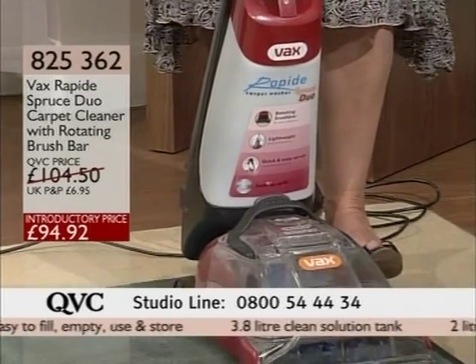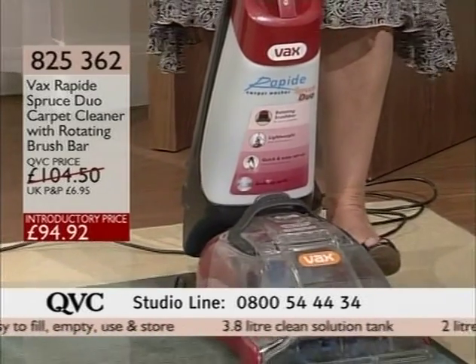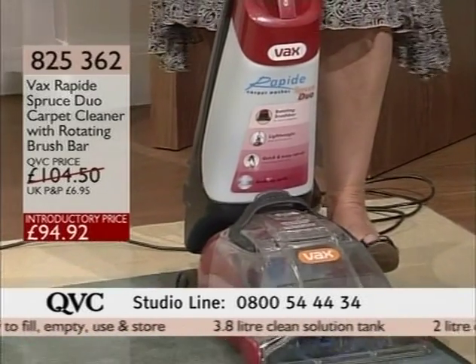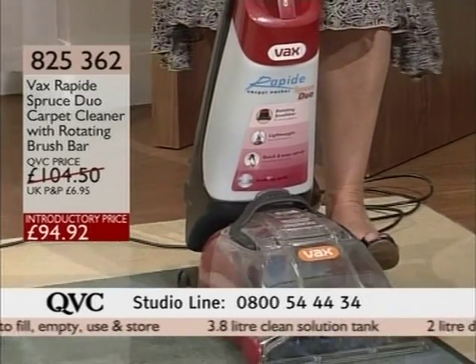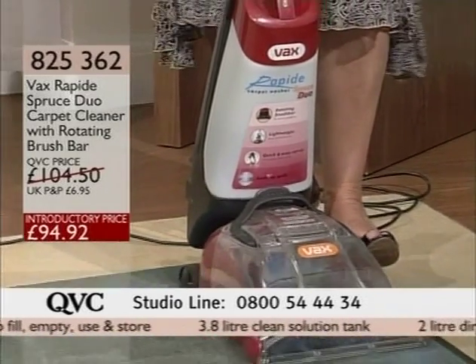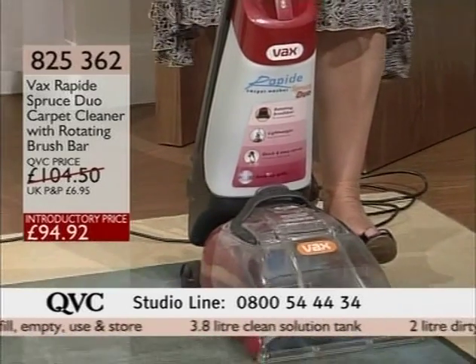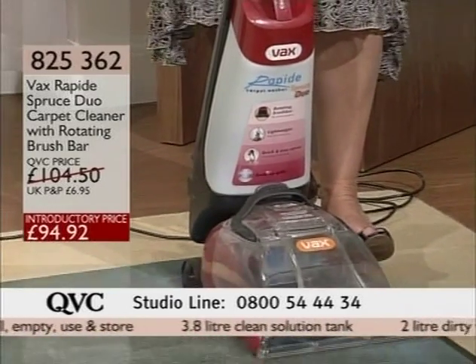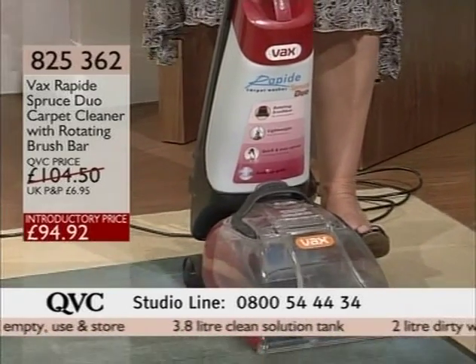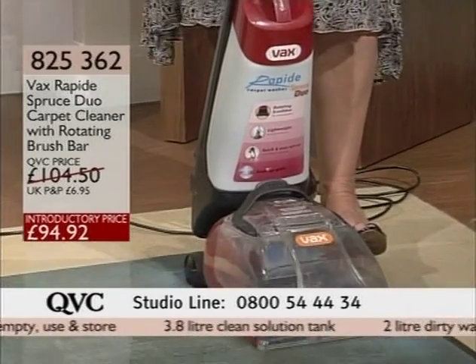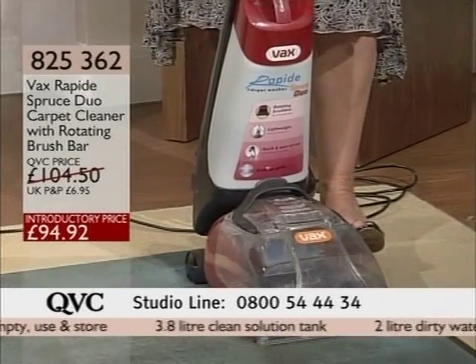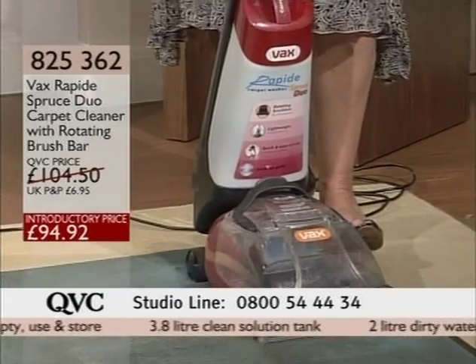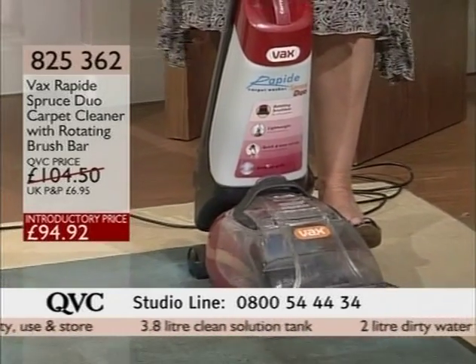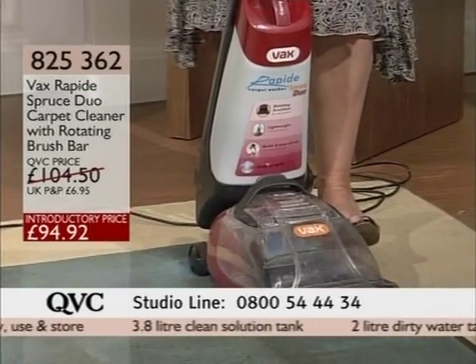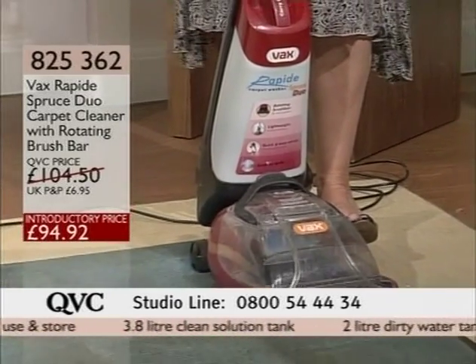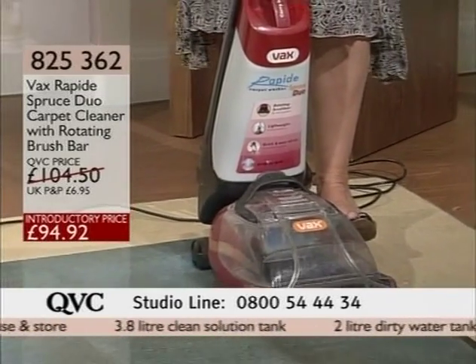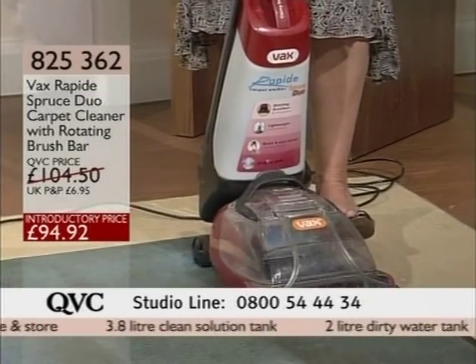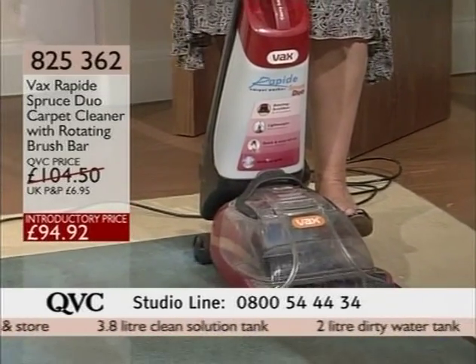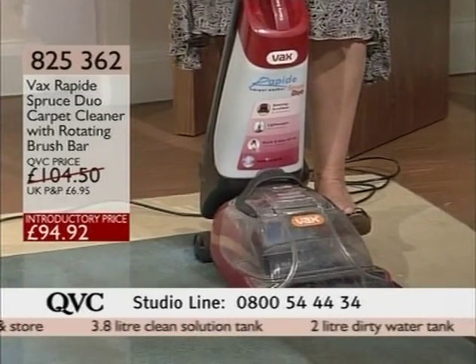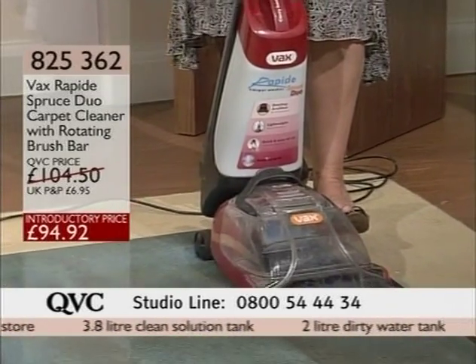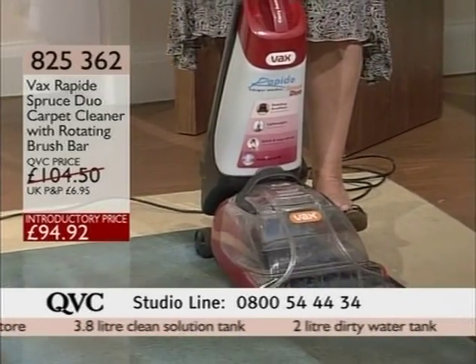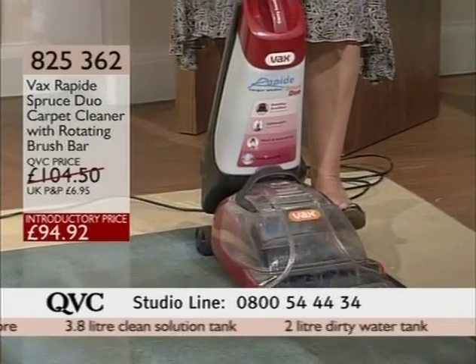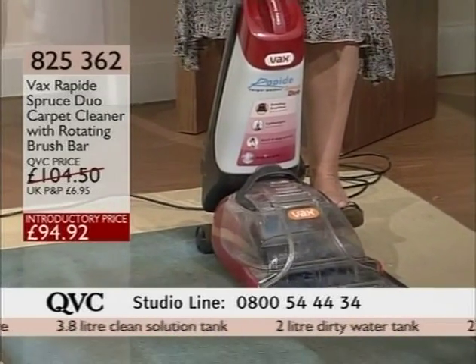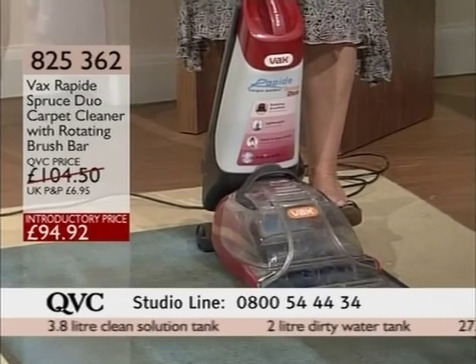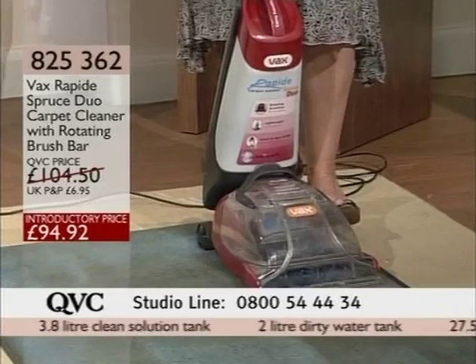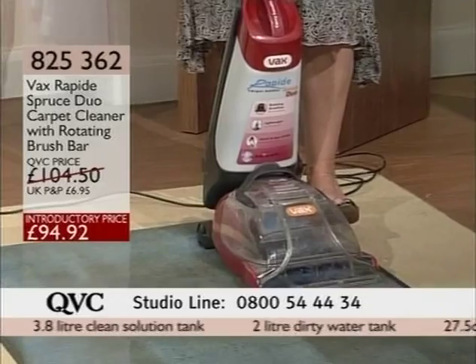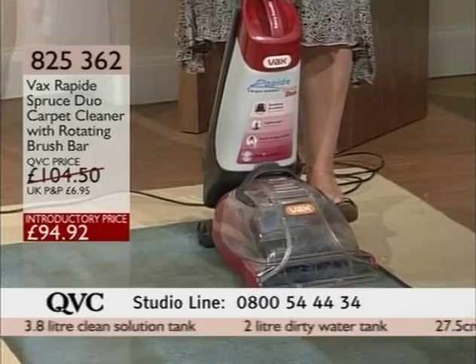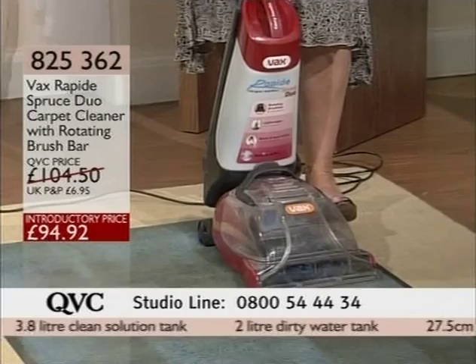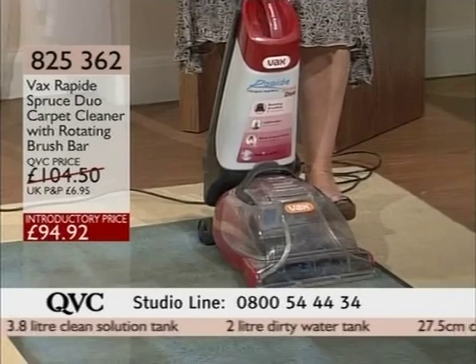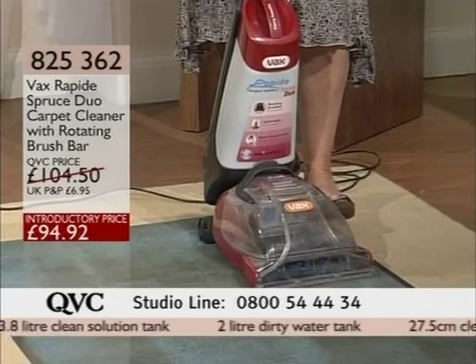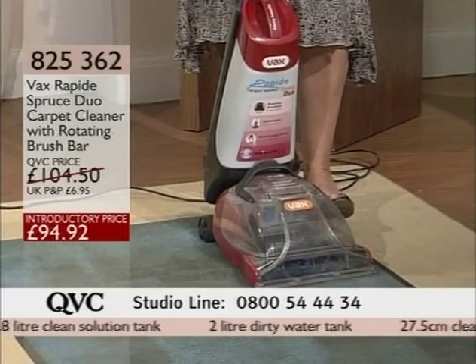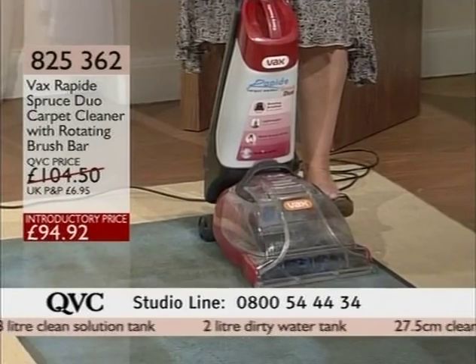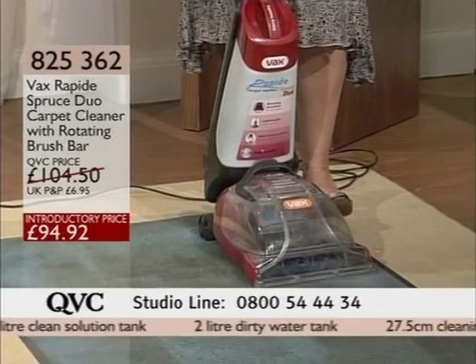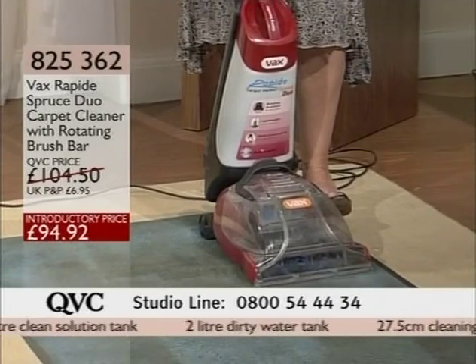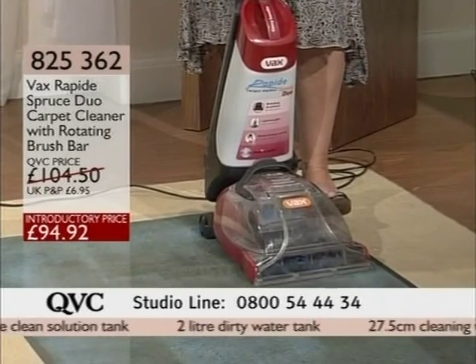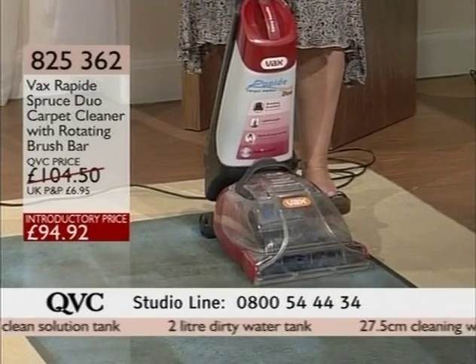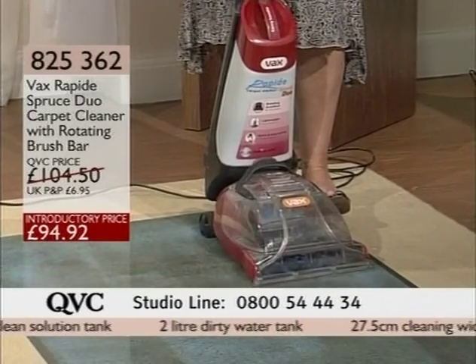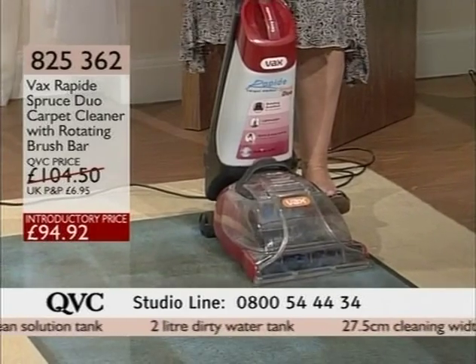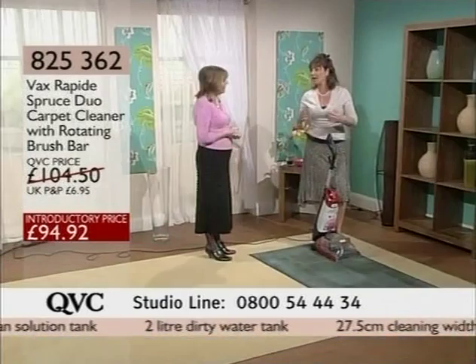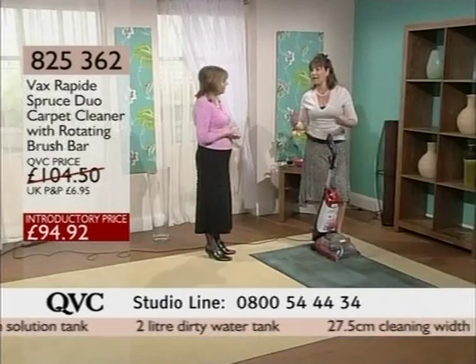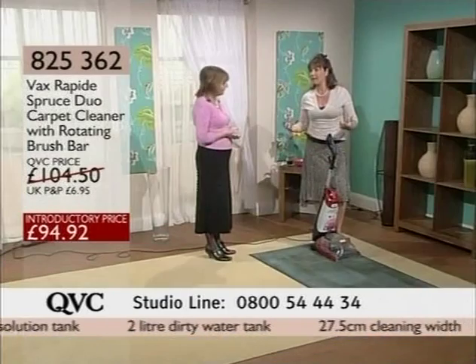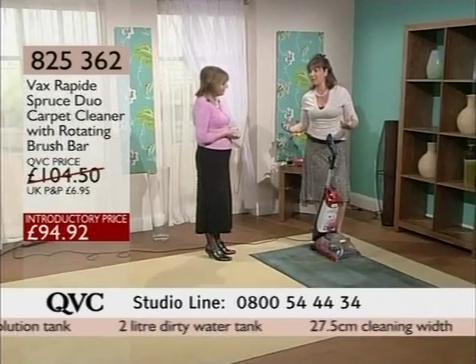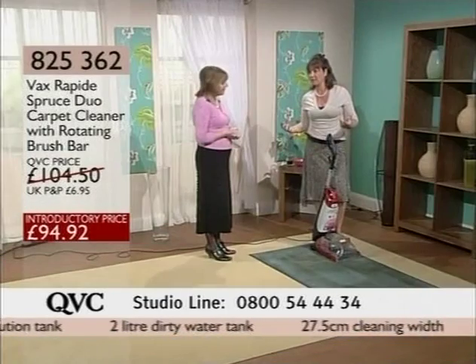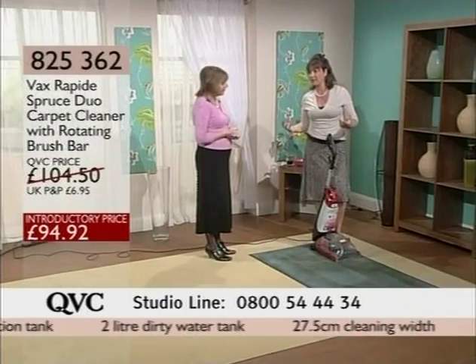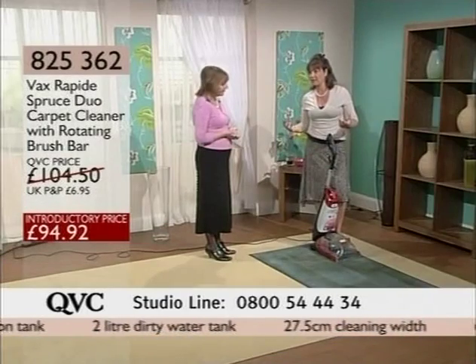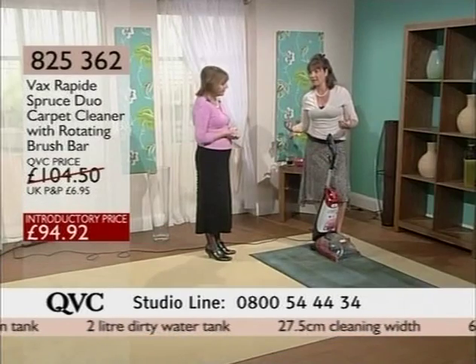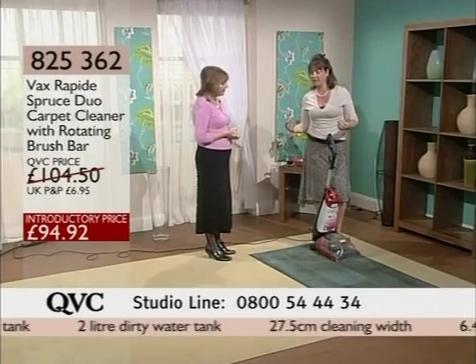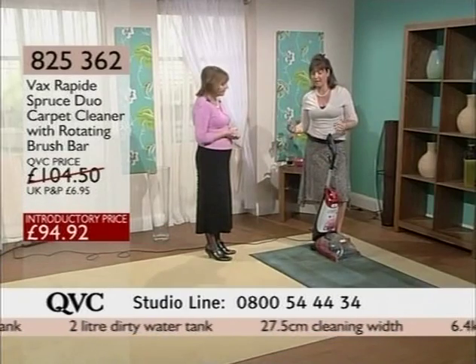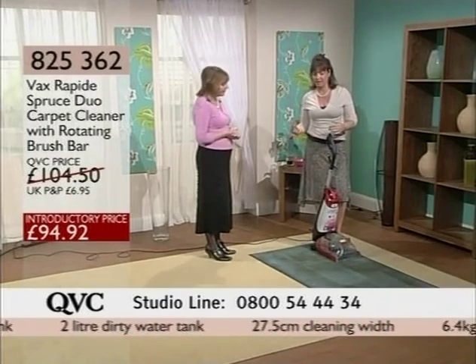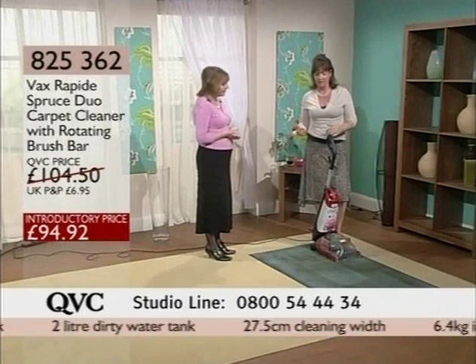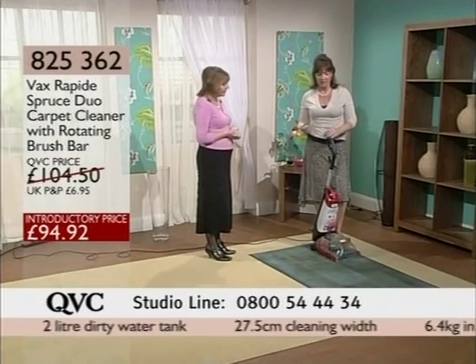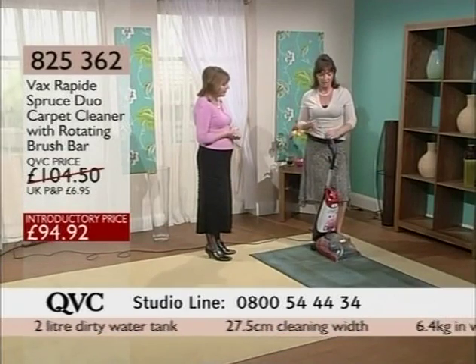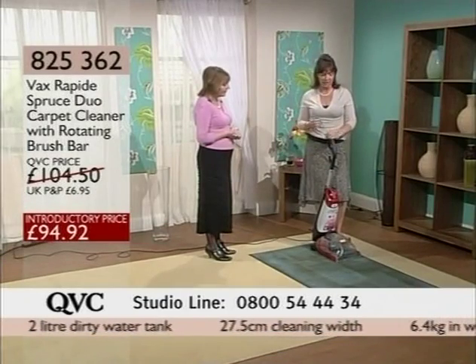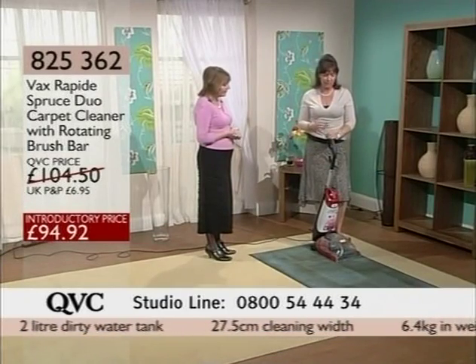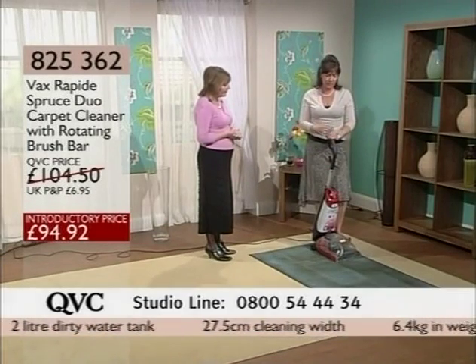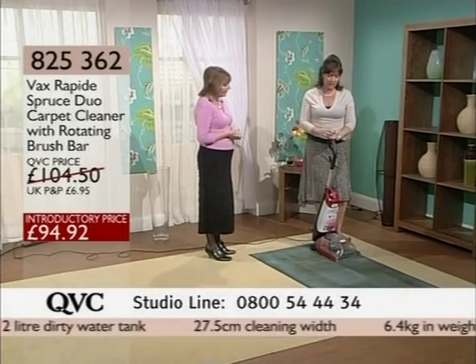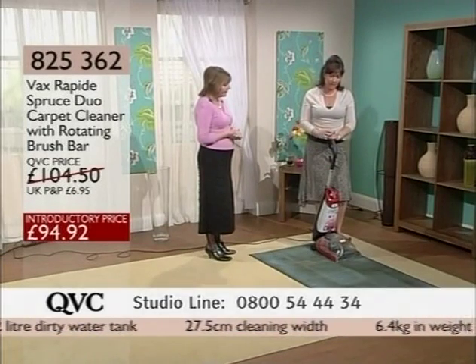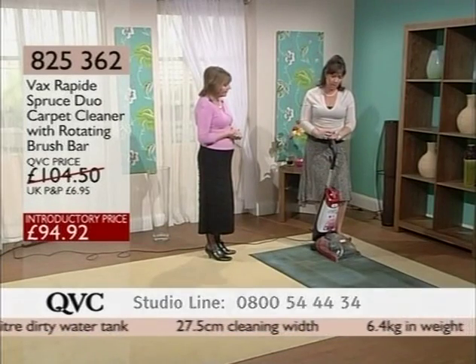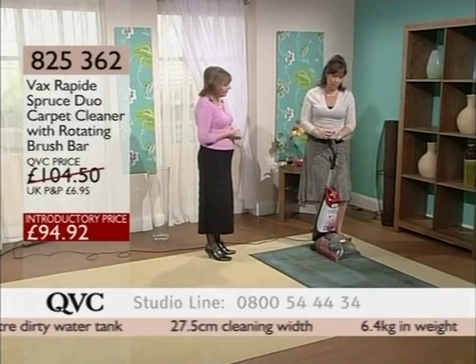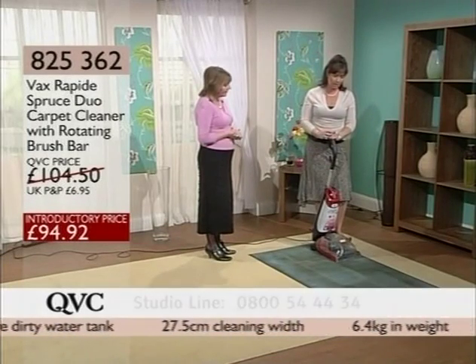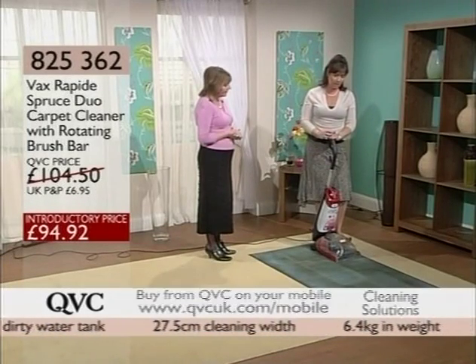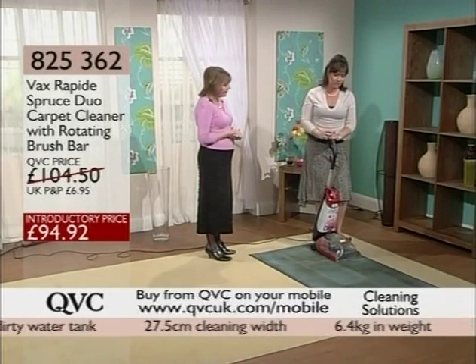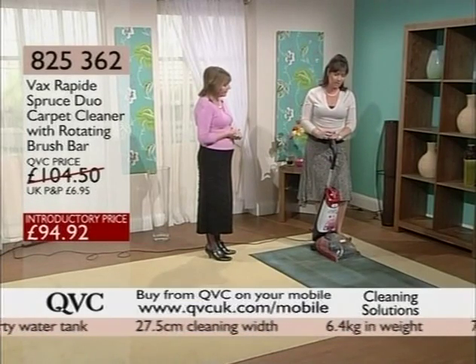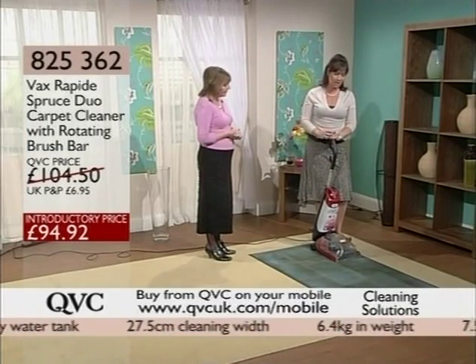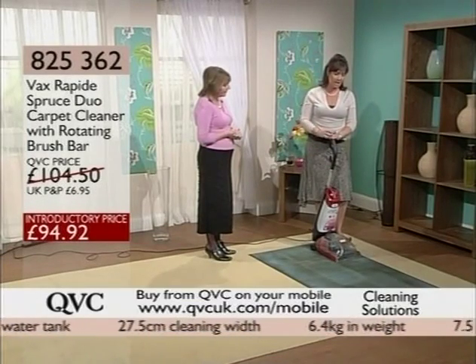Number one in the UK for floor cleaning, for carpet cleaning. You can't get much better than that. They really know what they're doing.